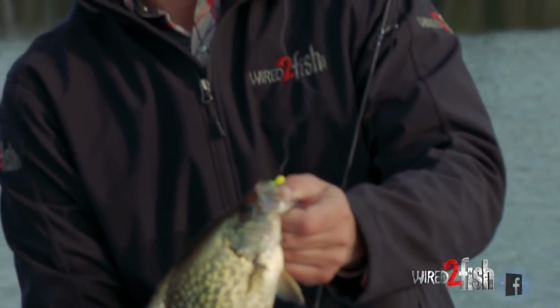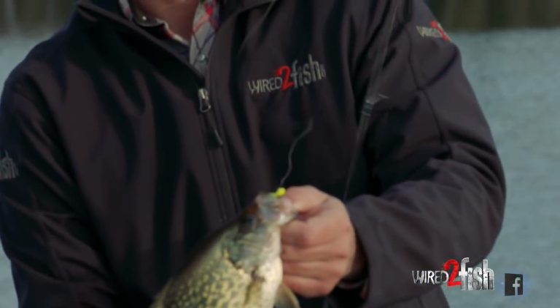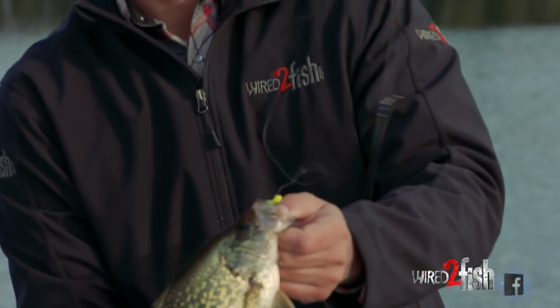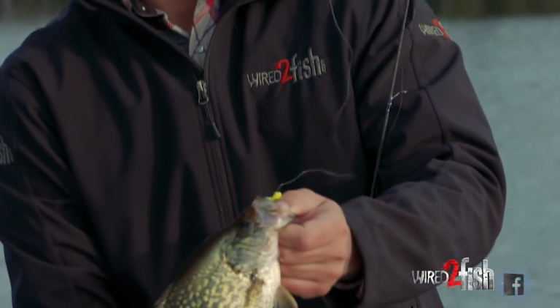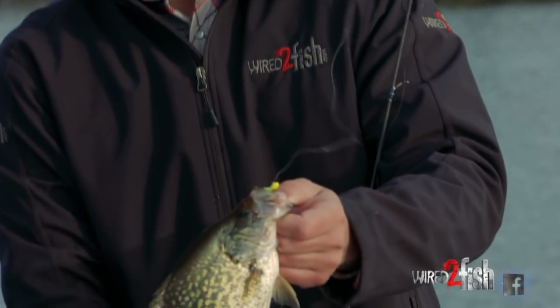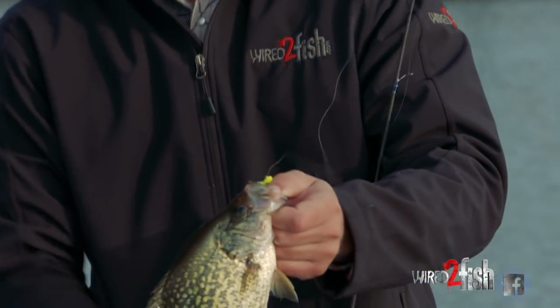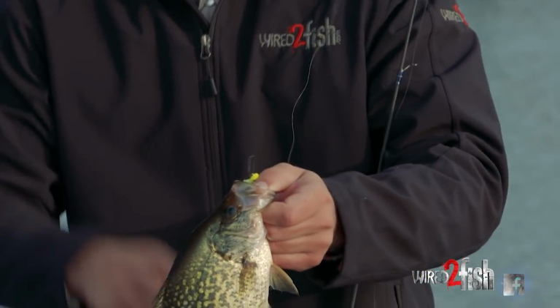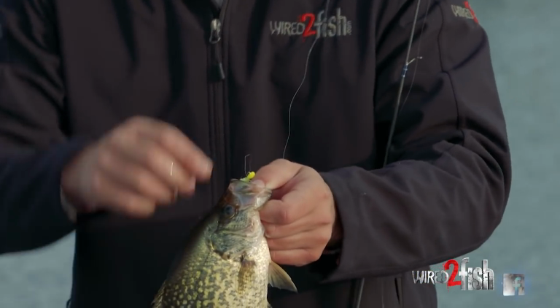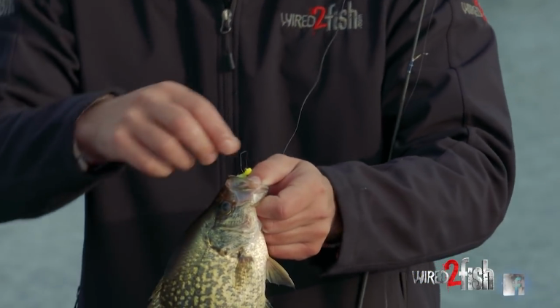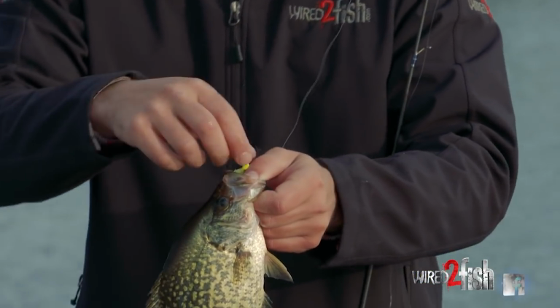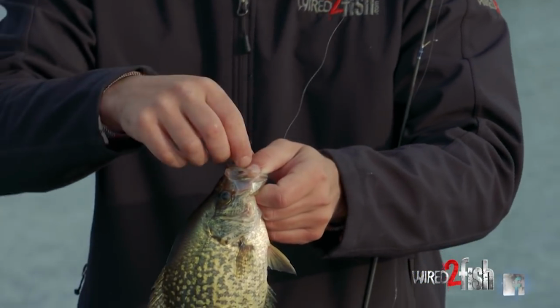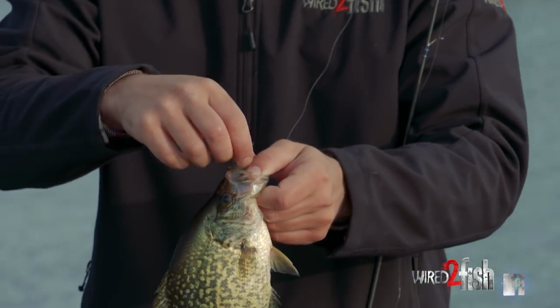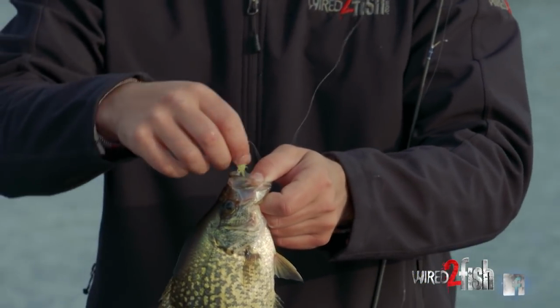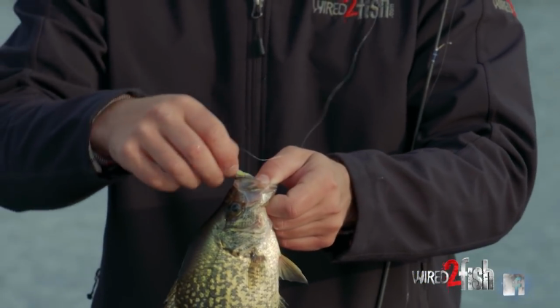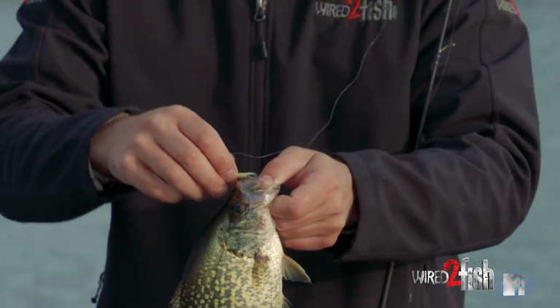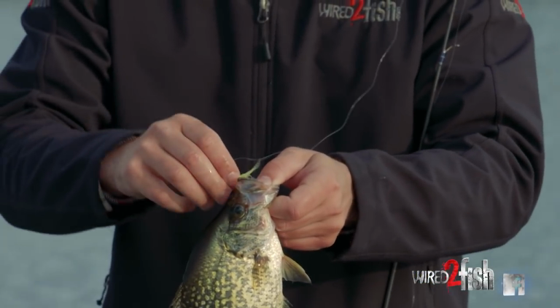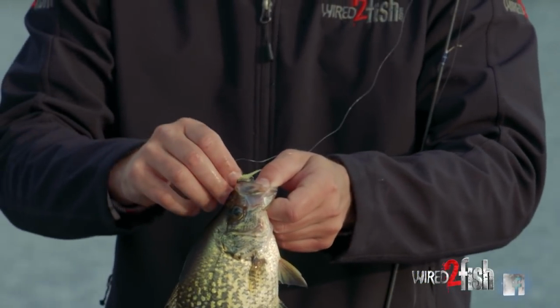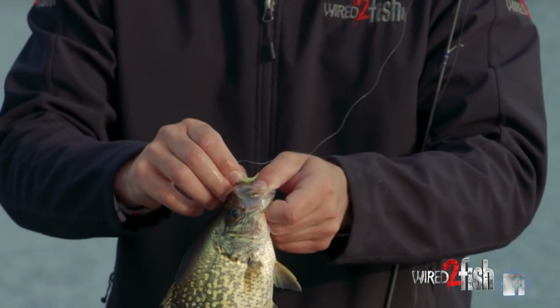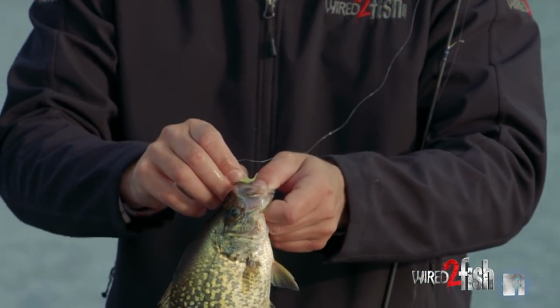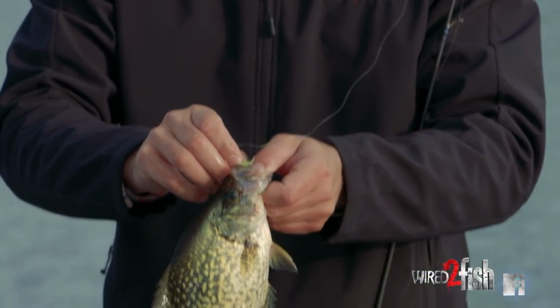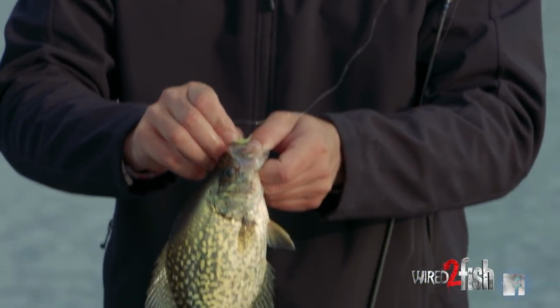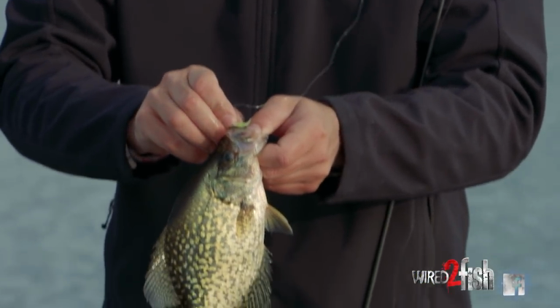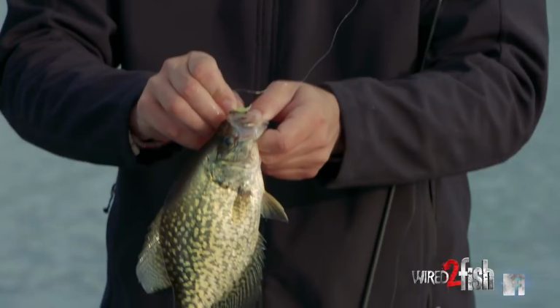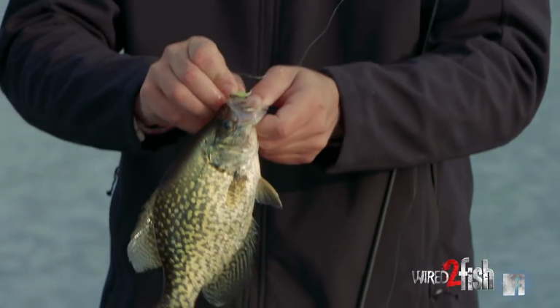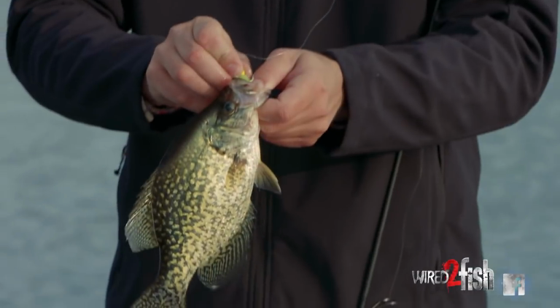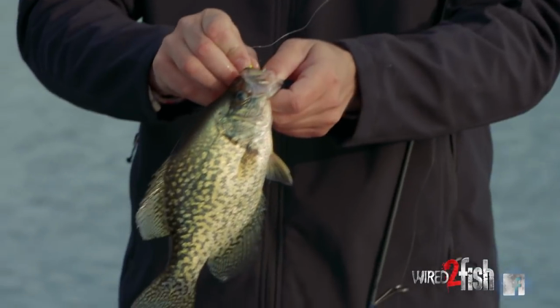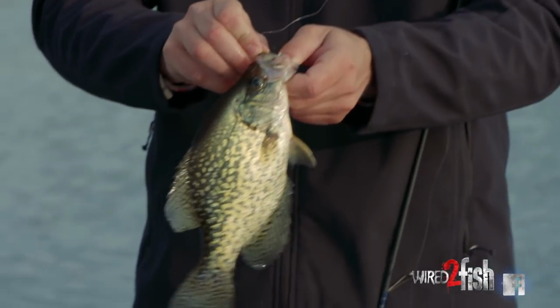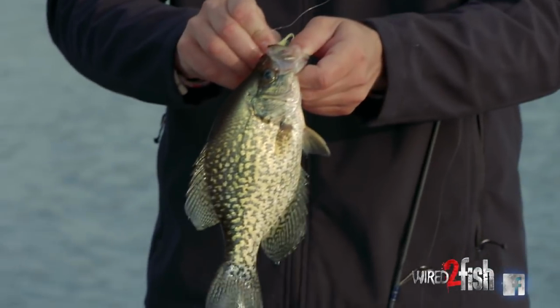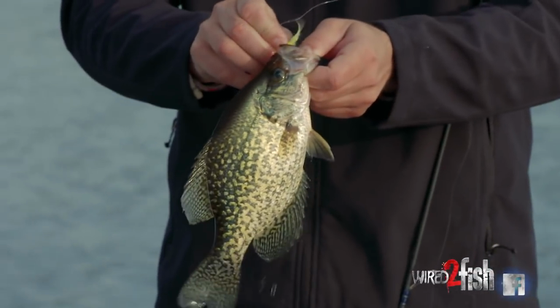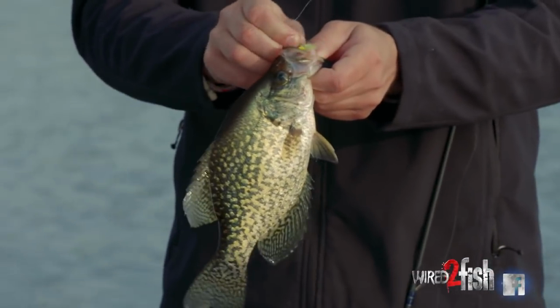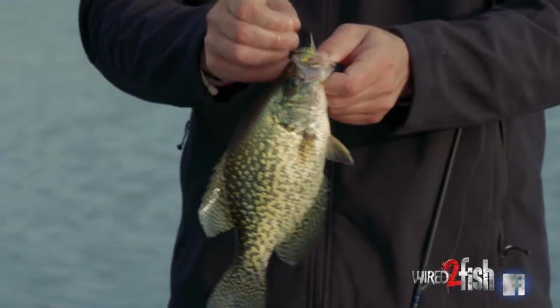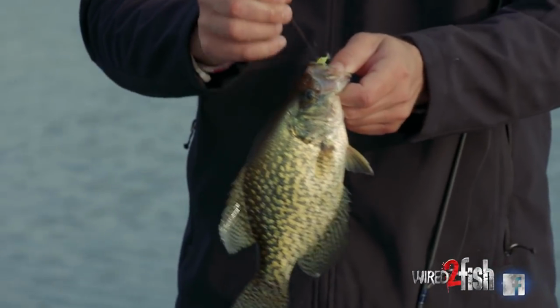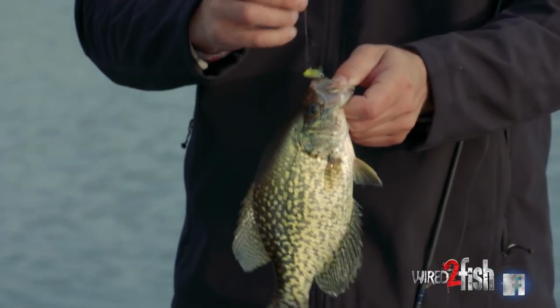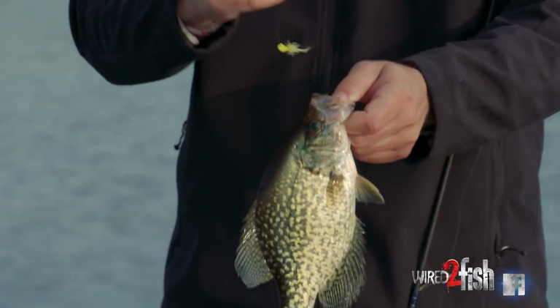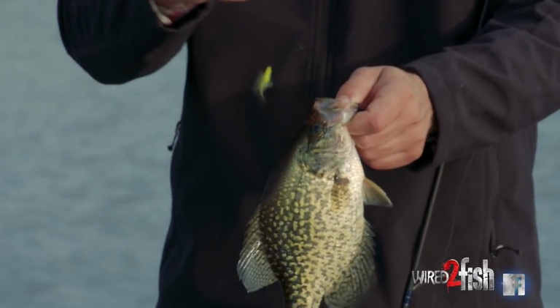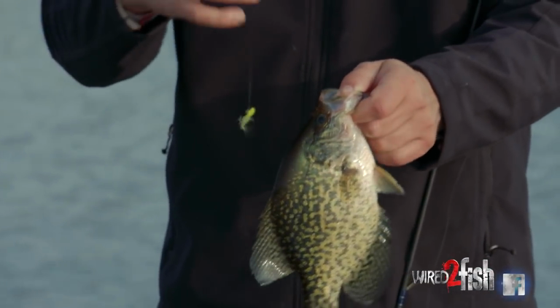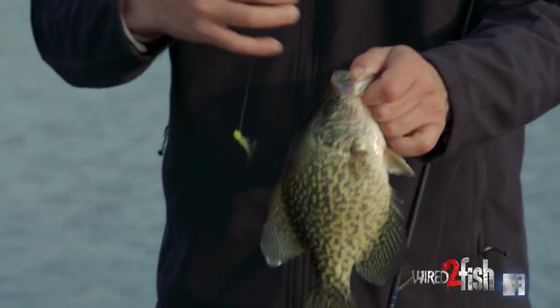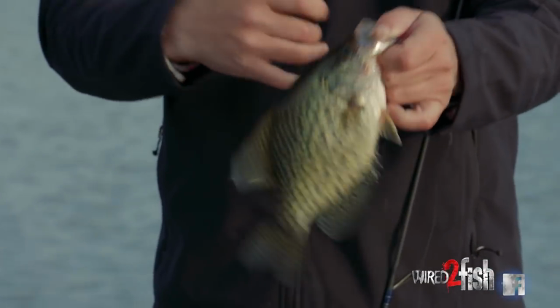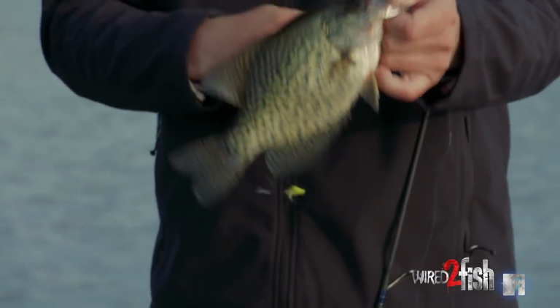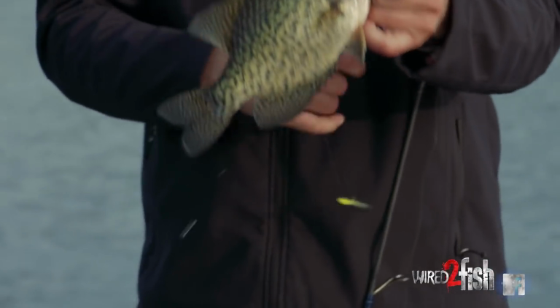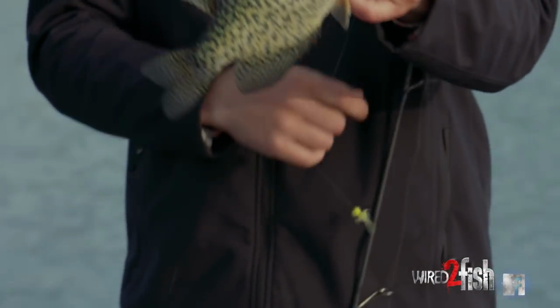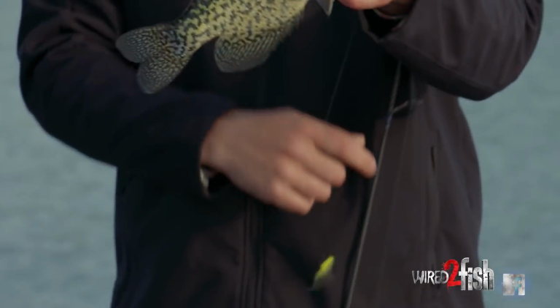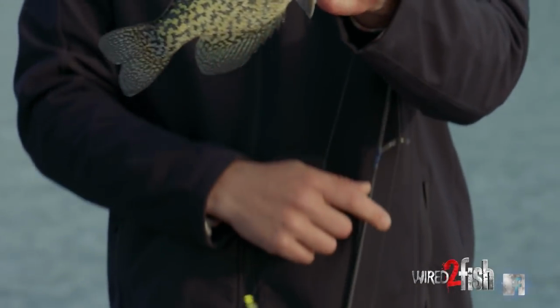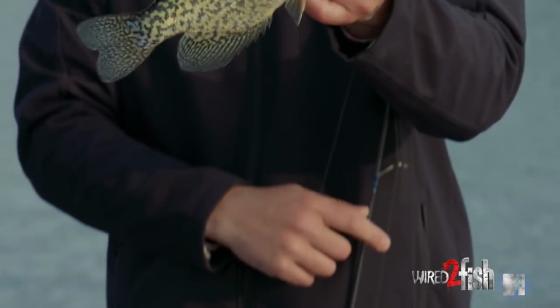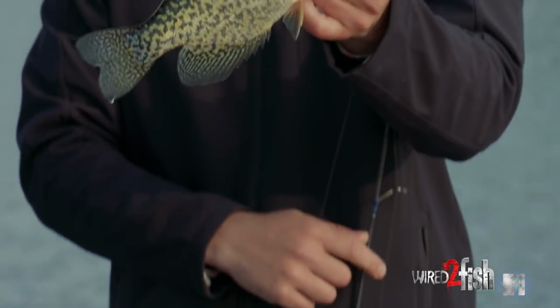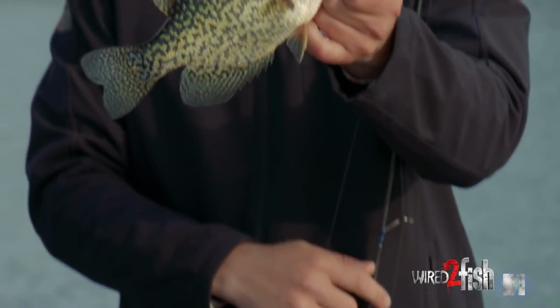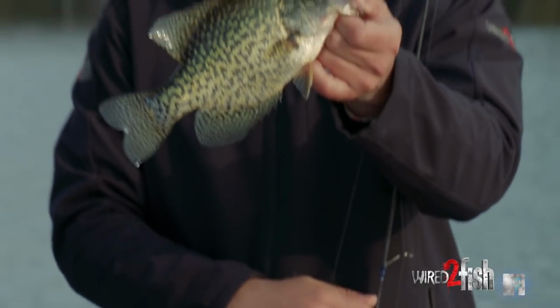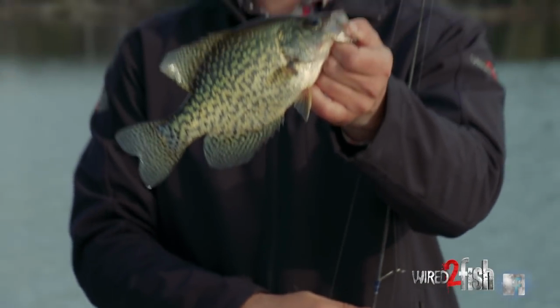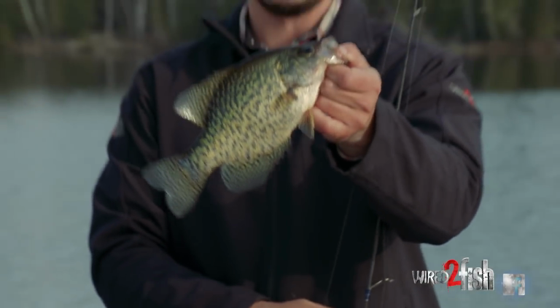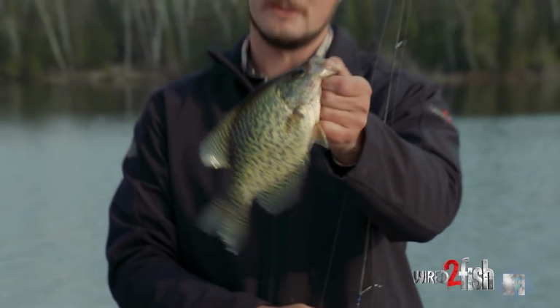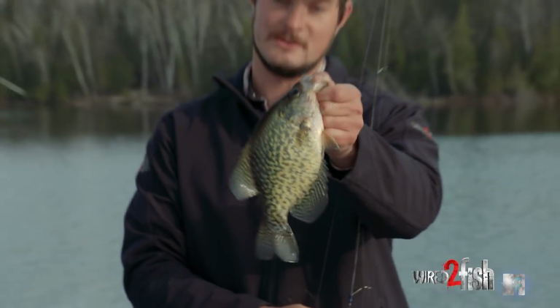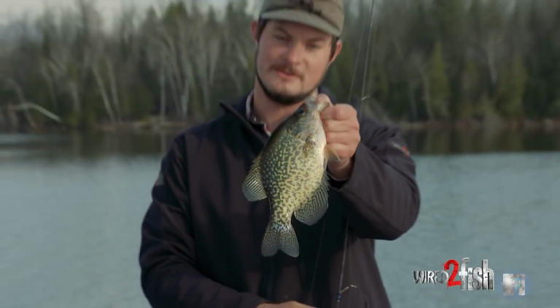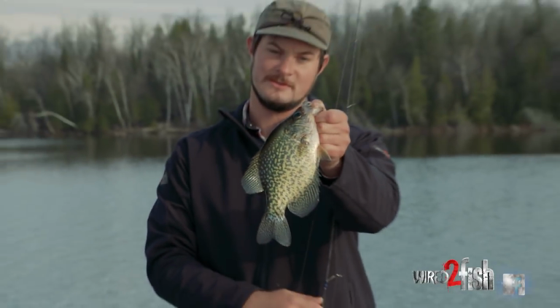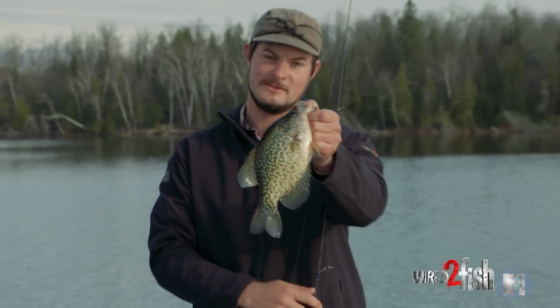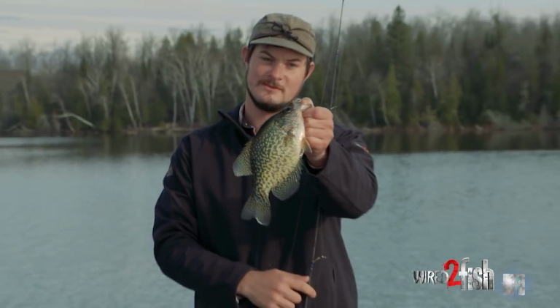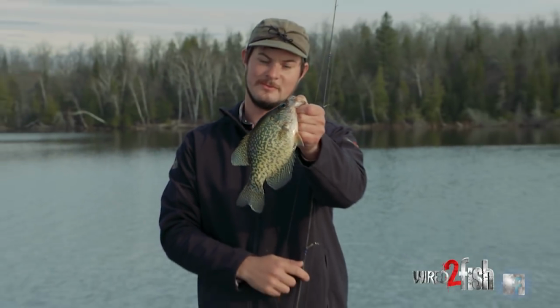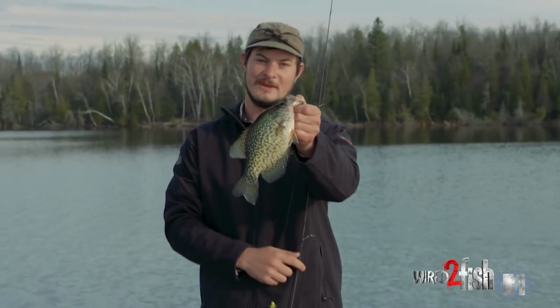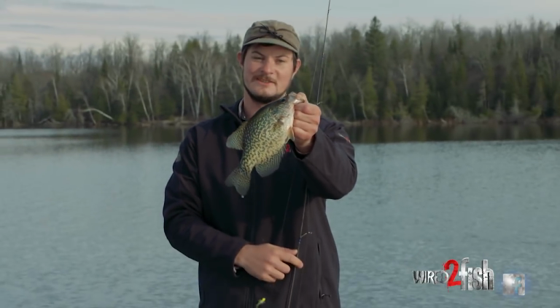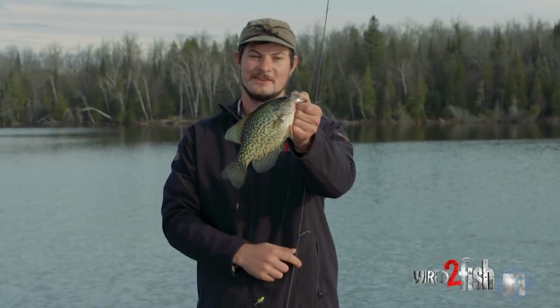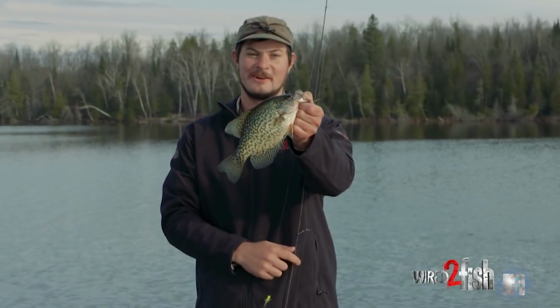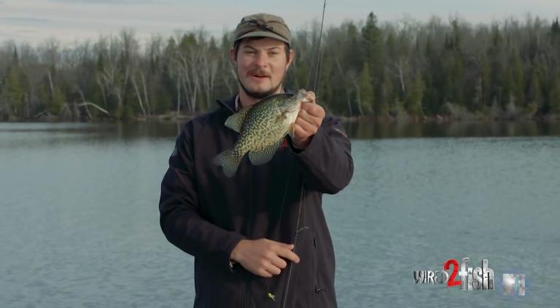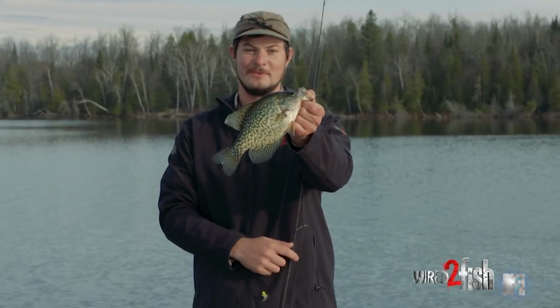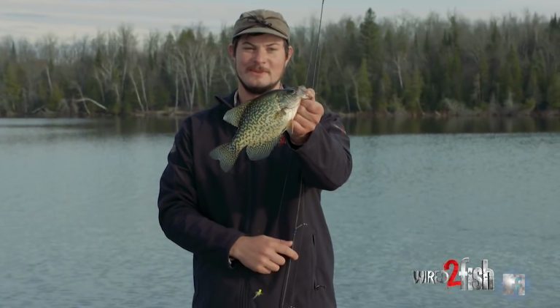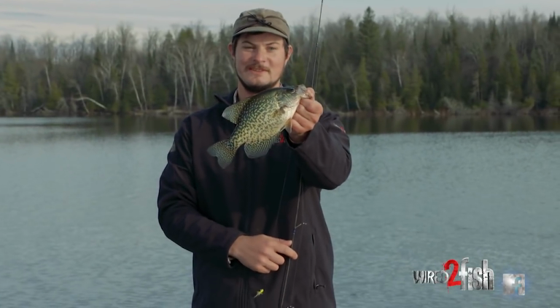There's lots to do in the fall in the northland, and this is one of my absolute favorite things — basin crappies.